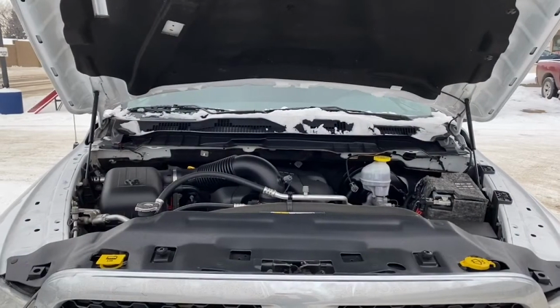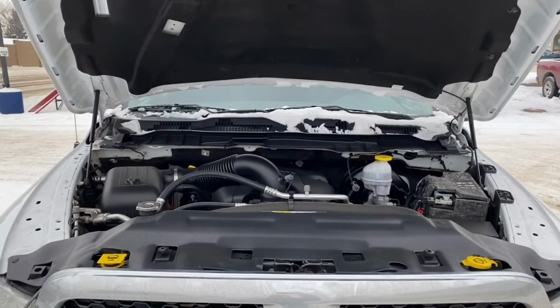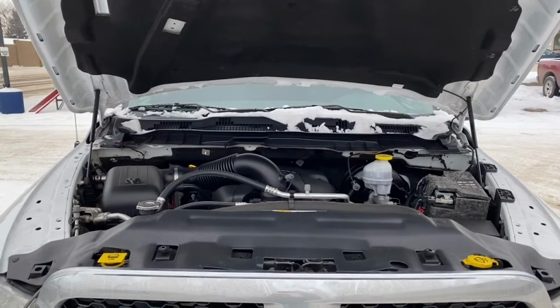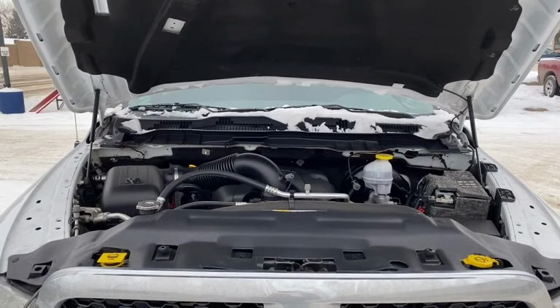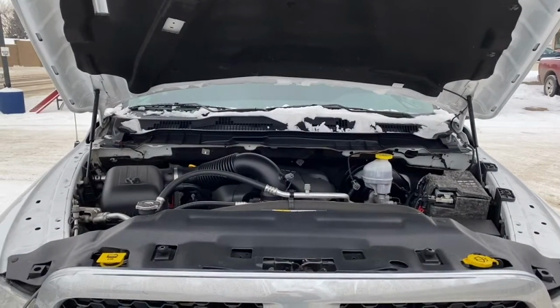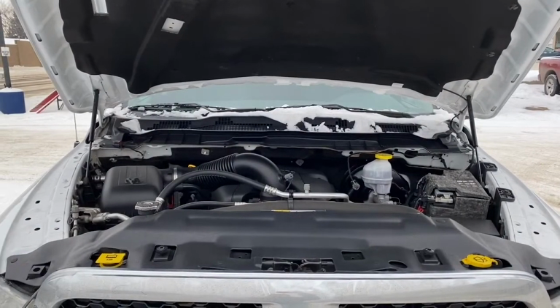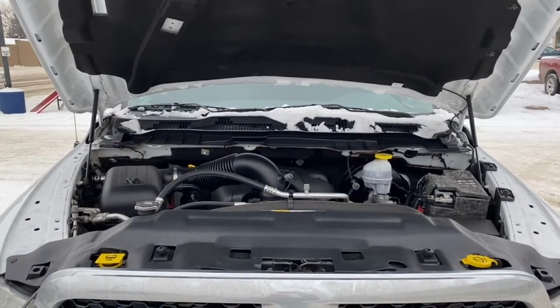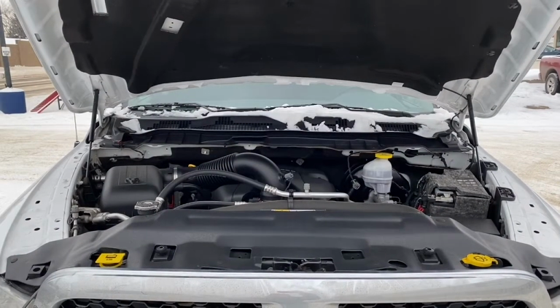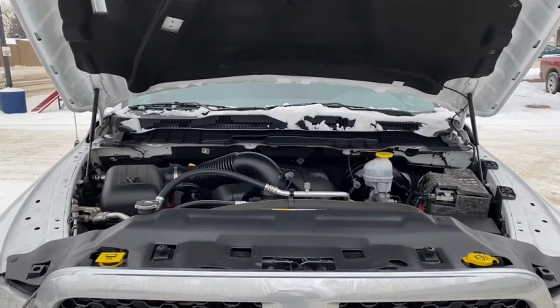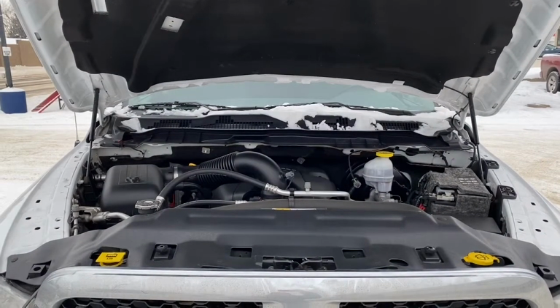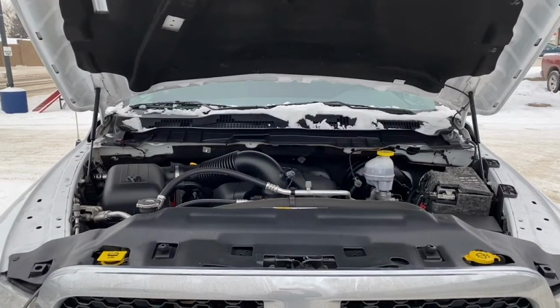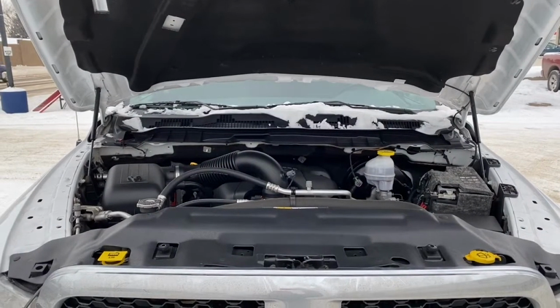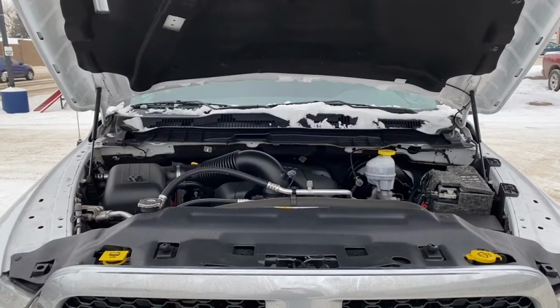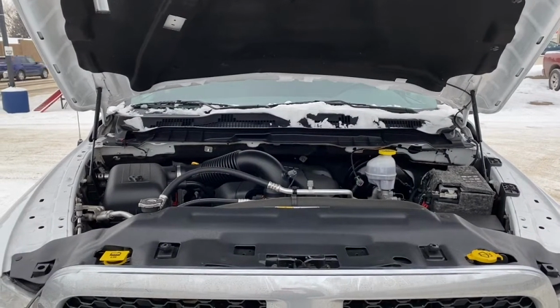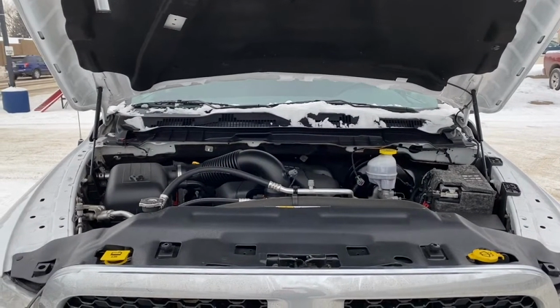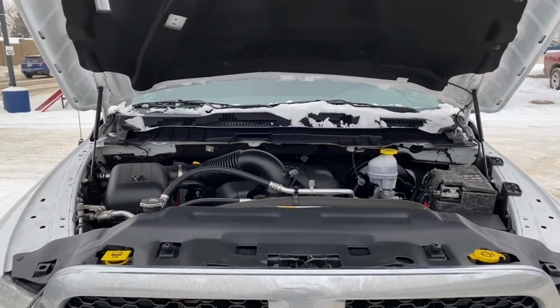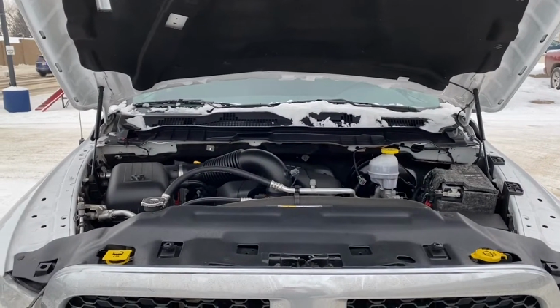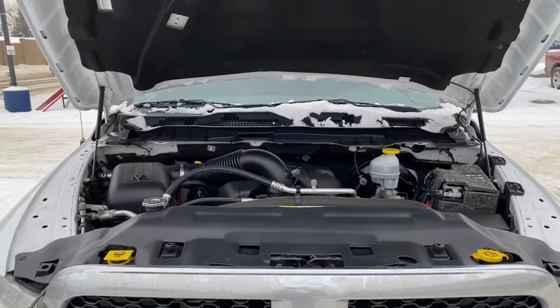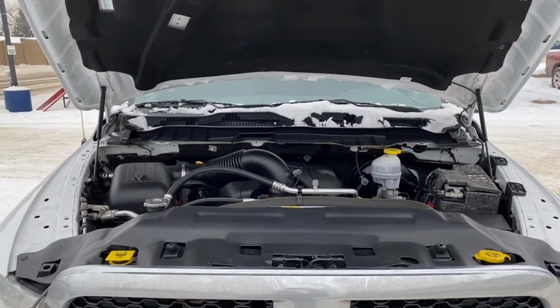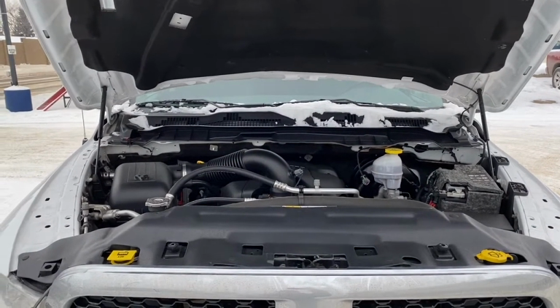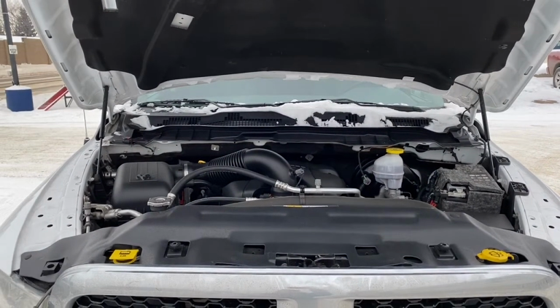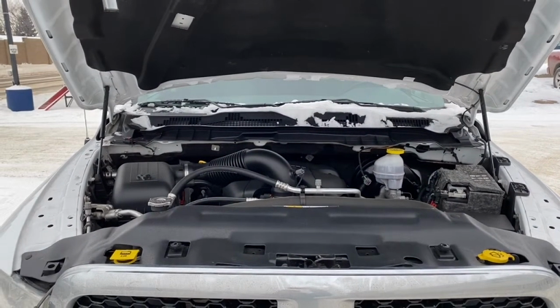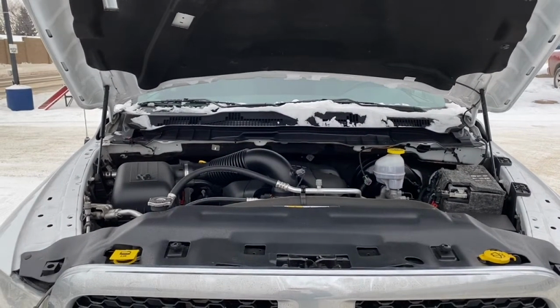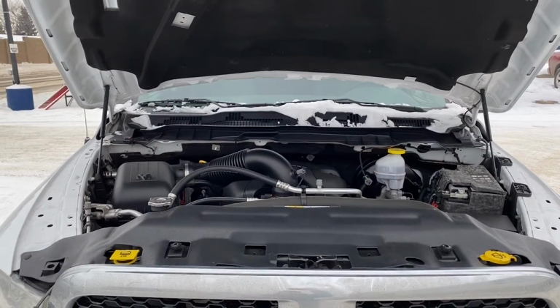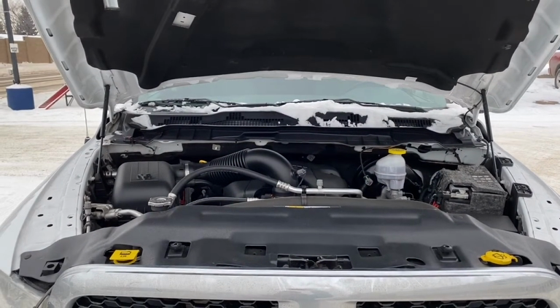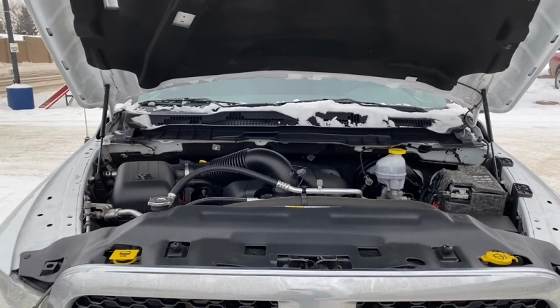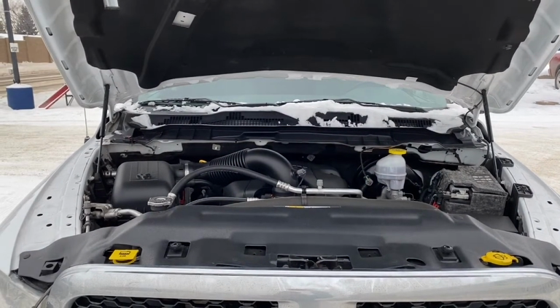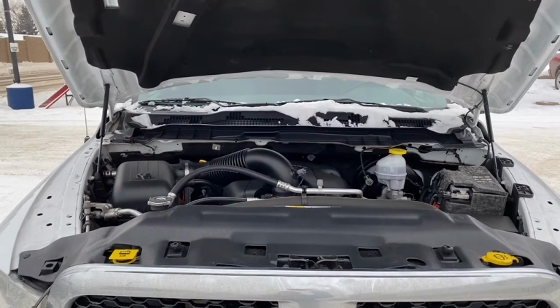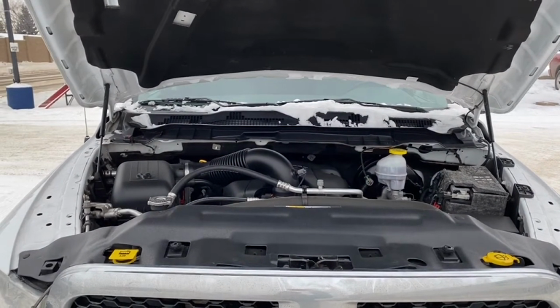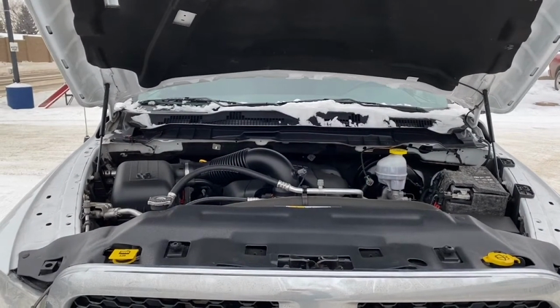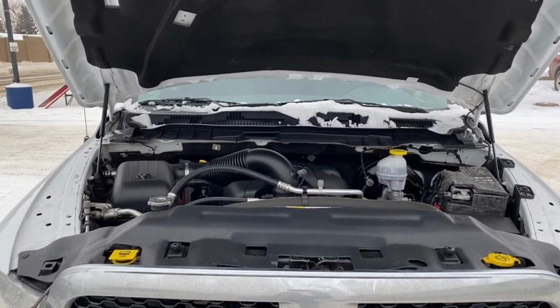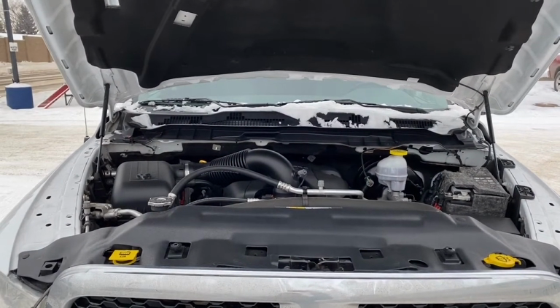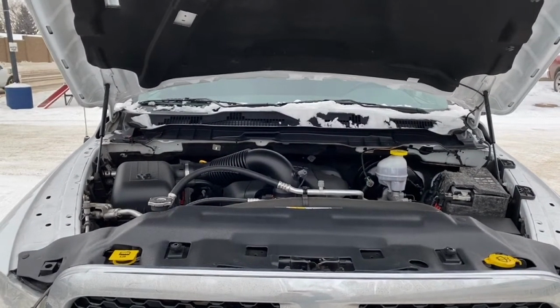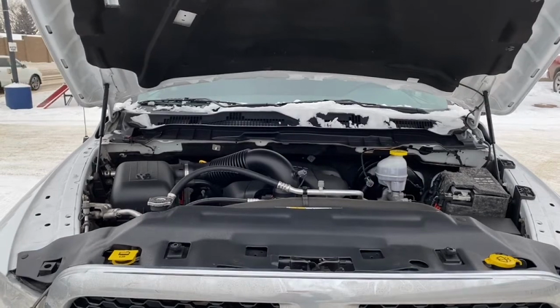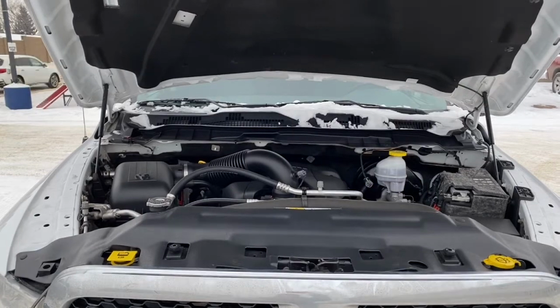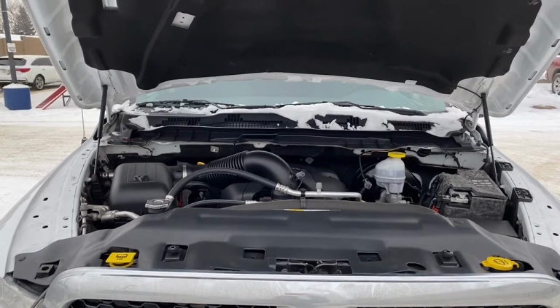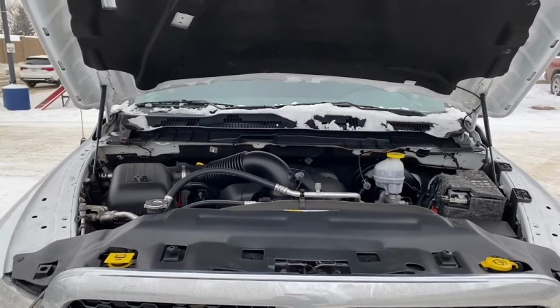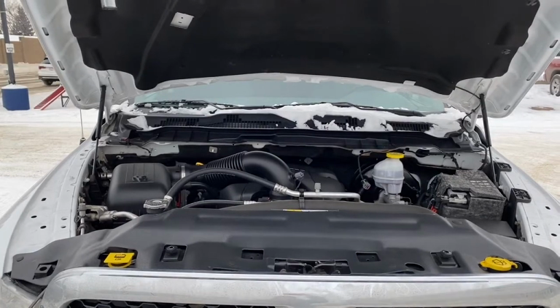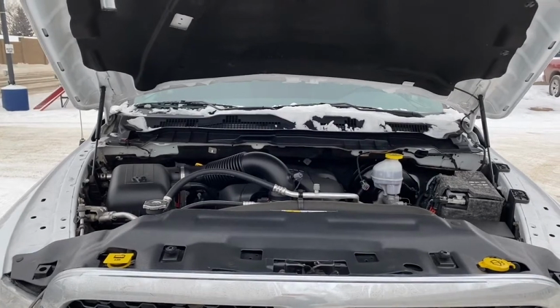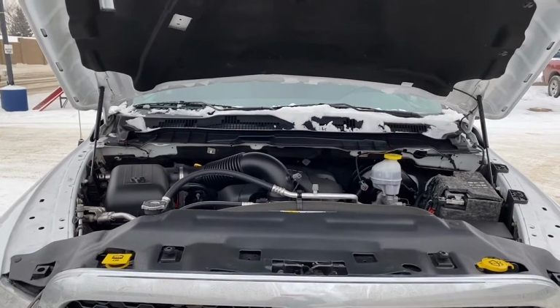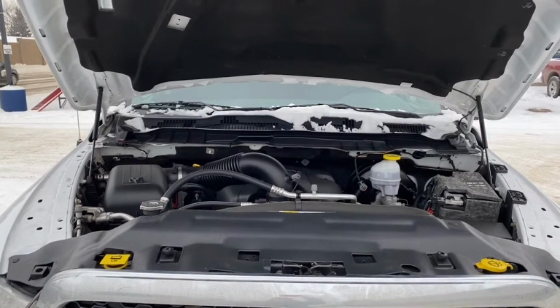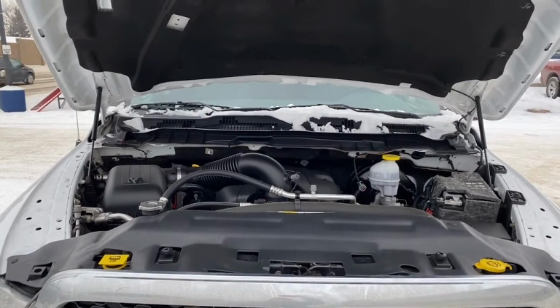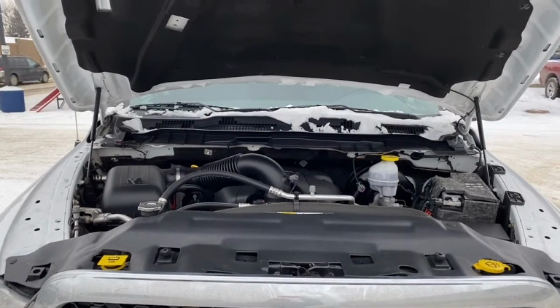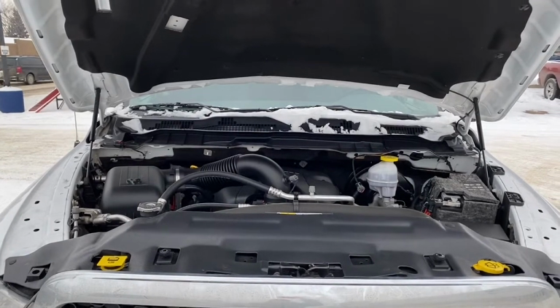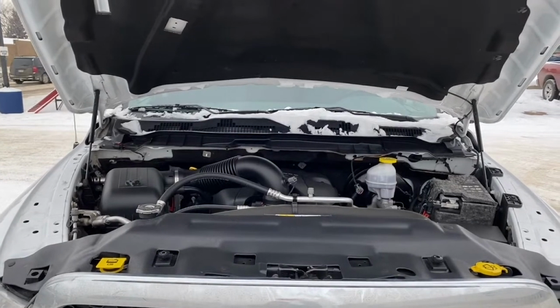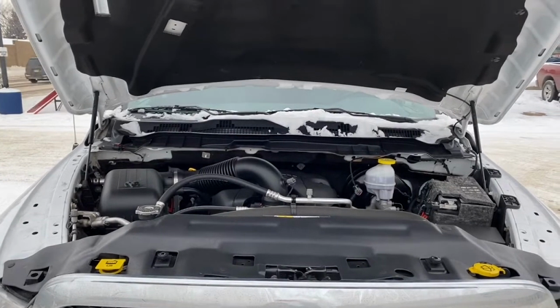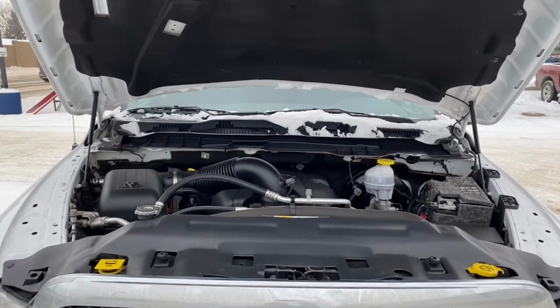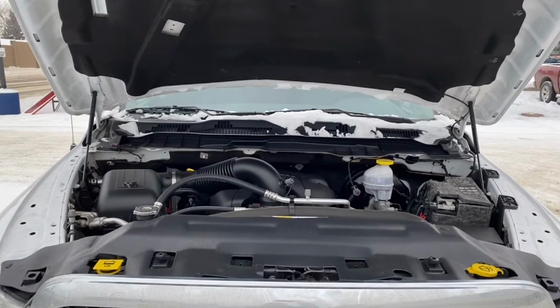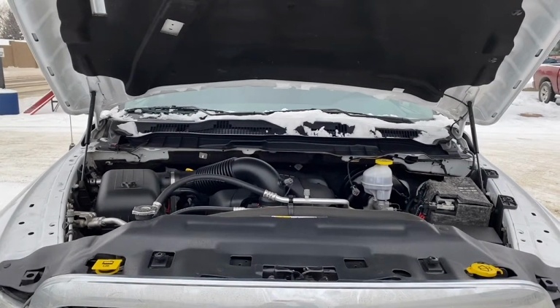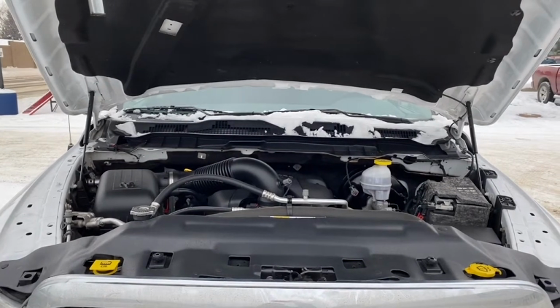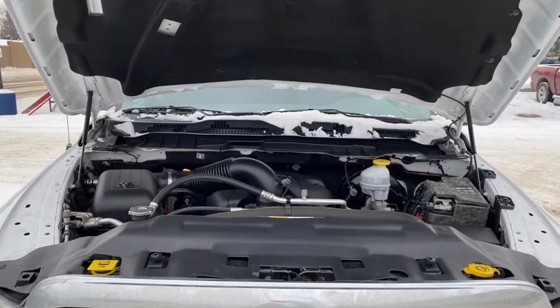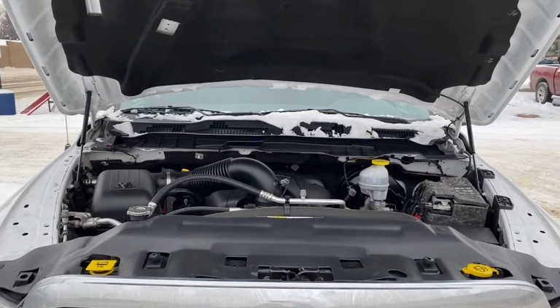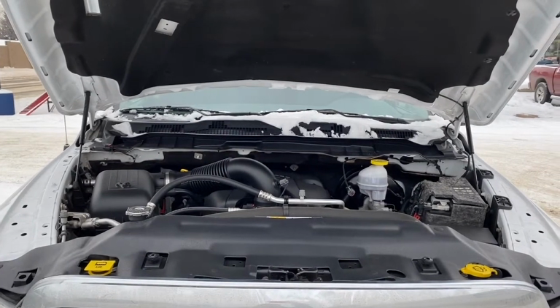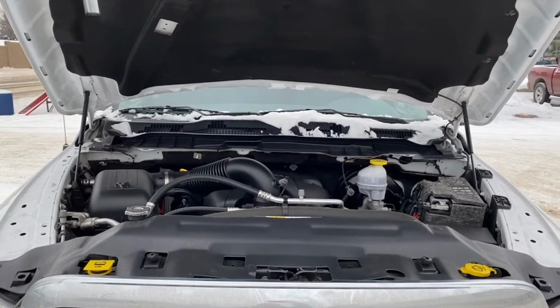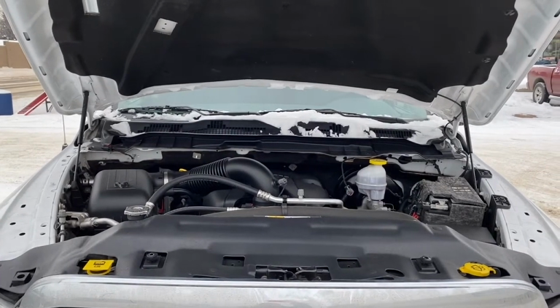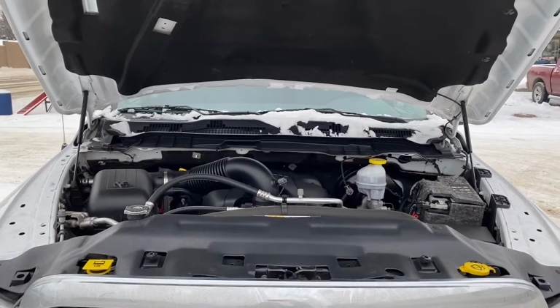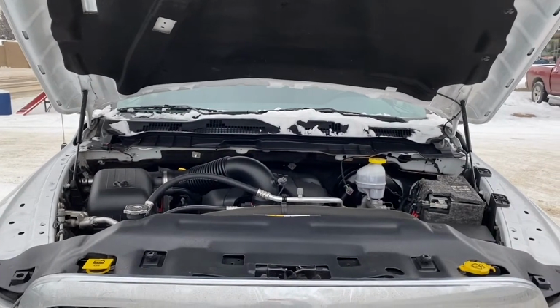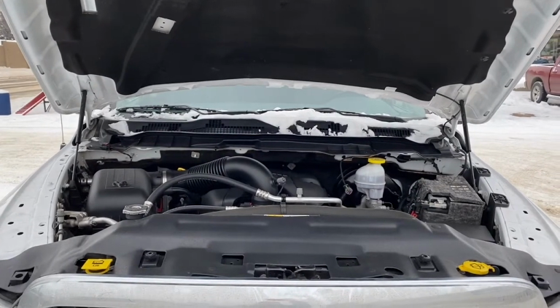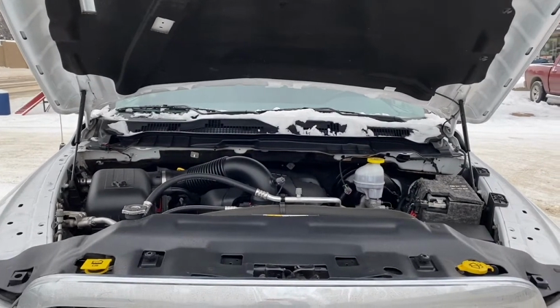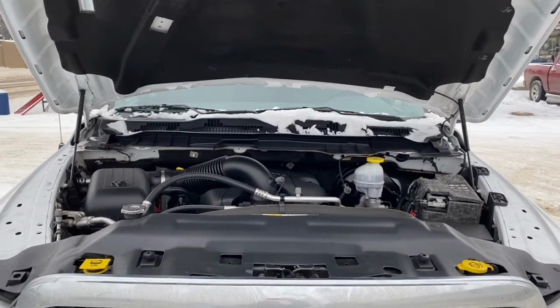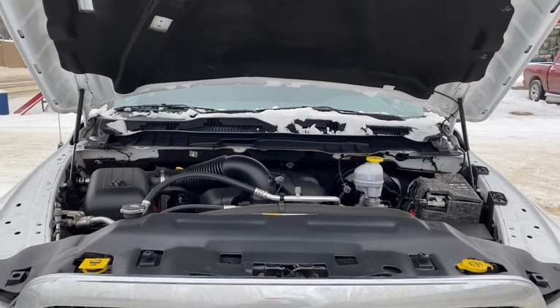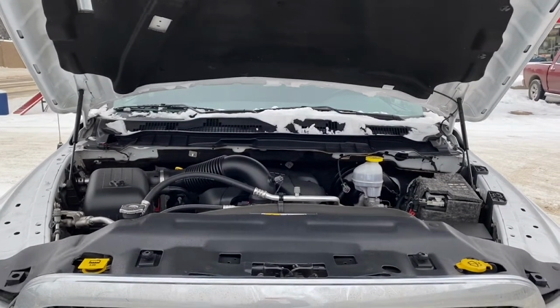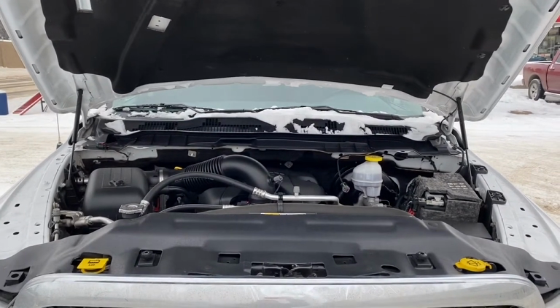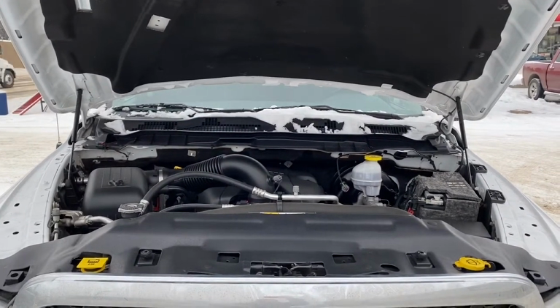This Ram has a 5.7-liter V8 HEMI engine and a six-speed automatic transmission.